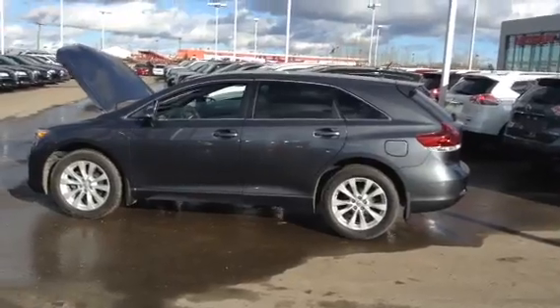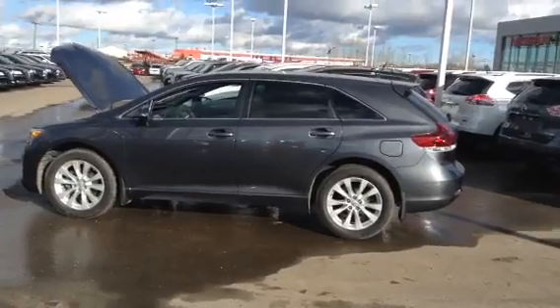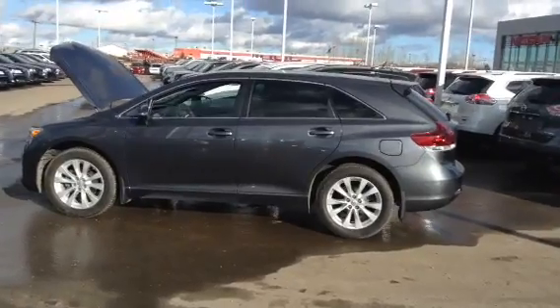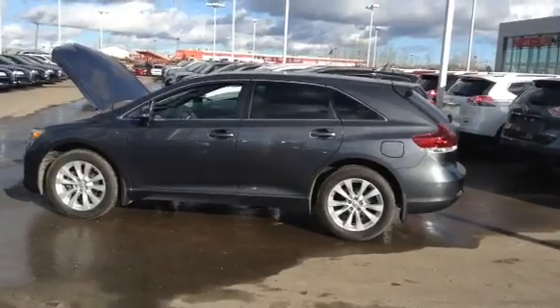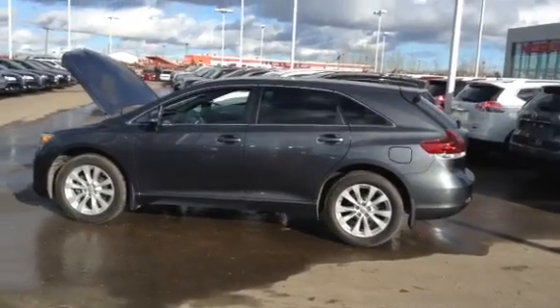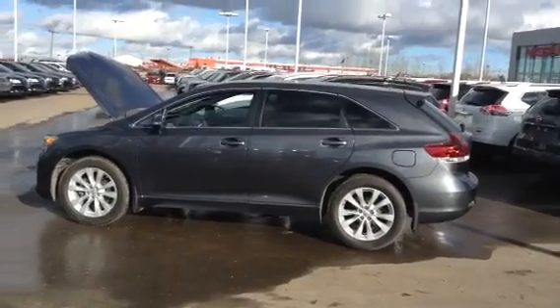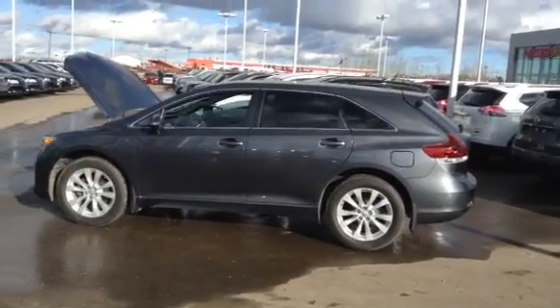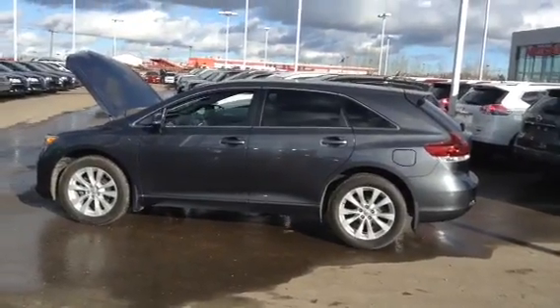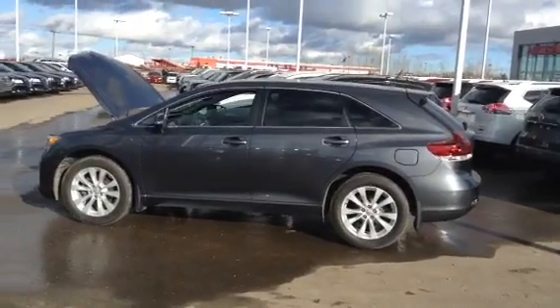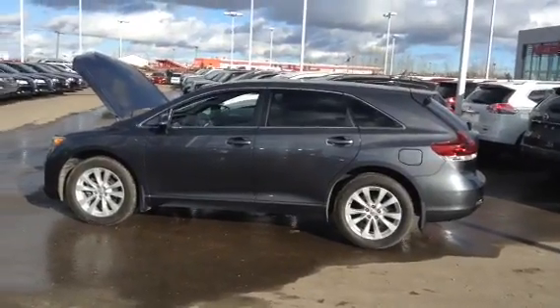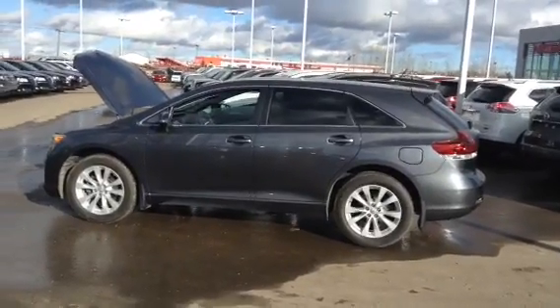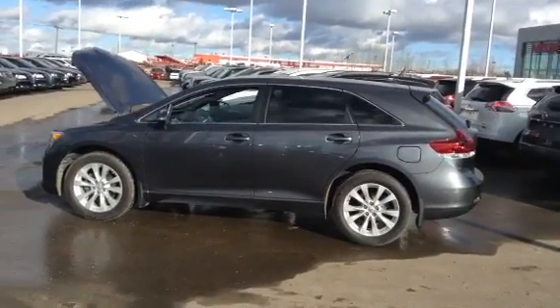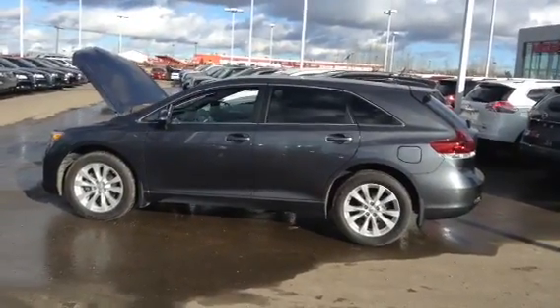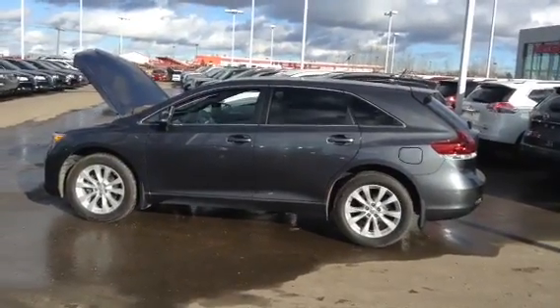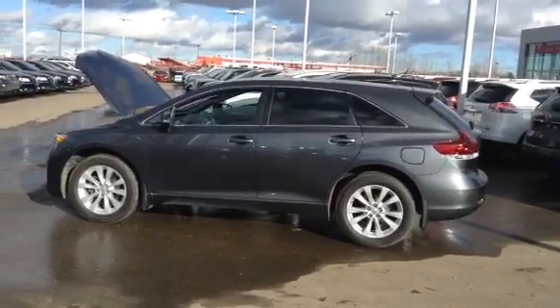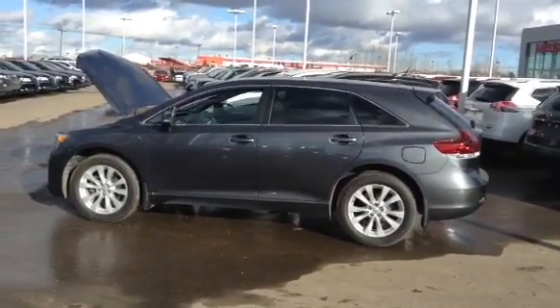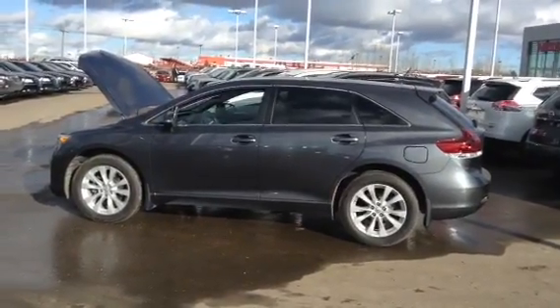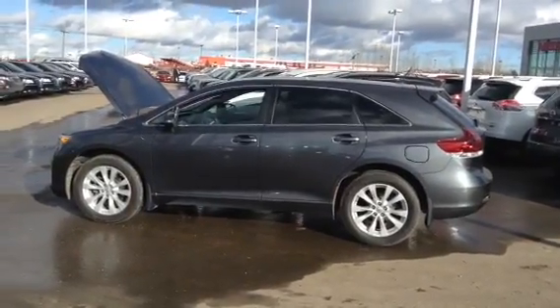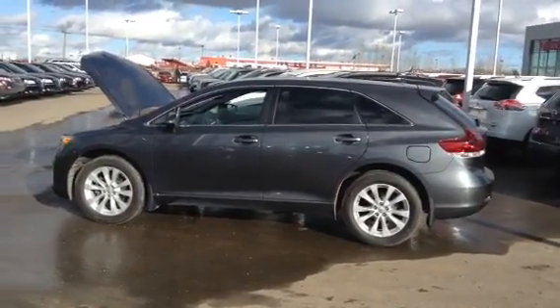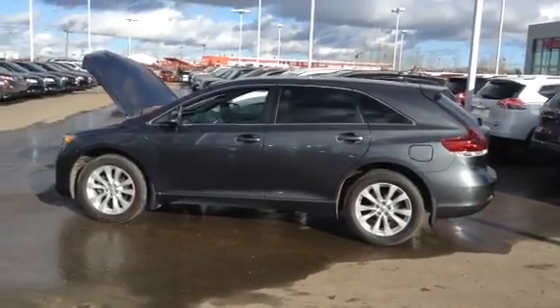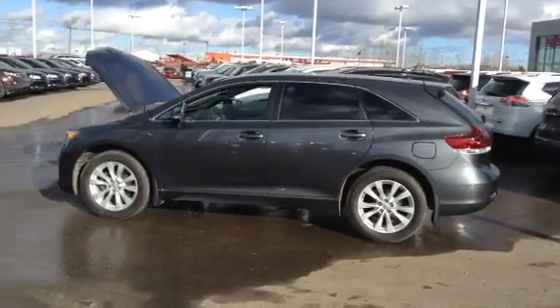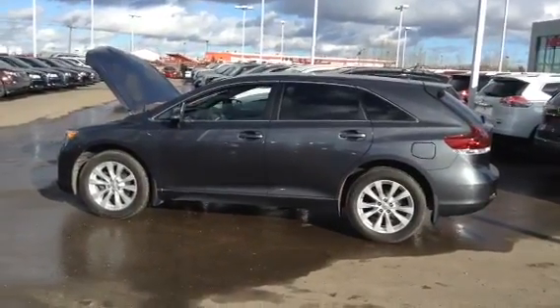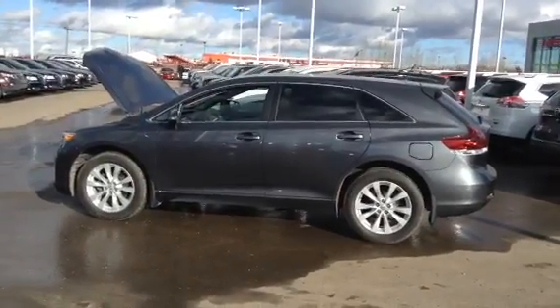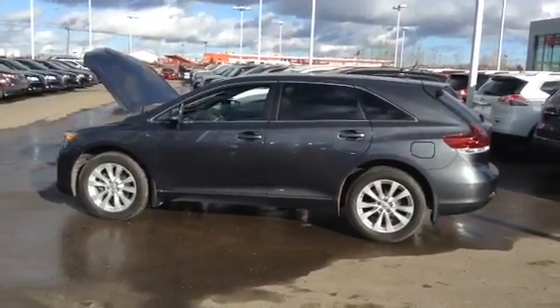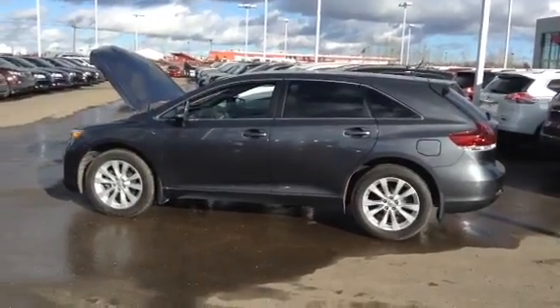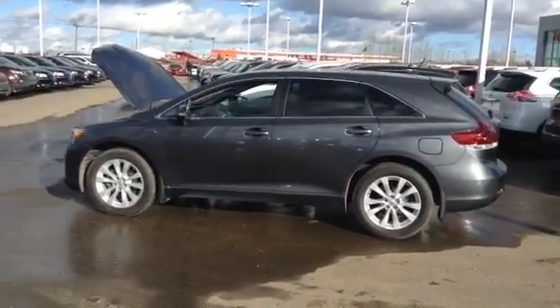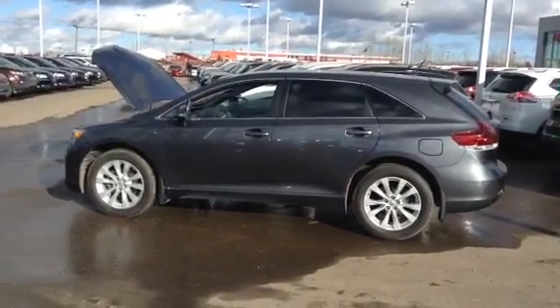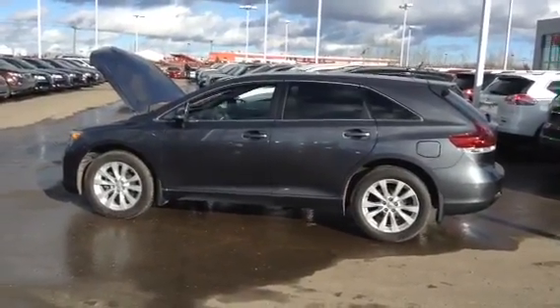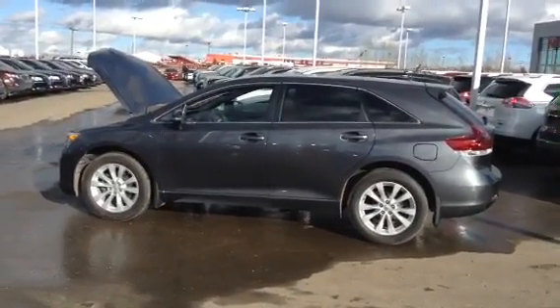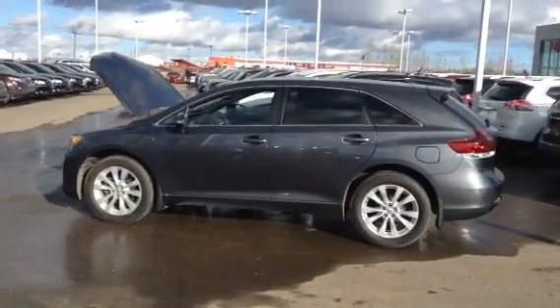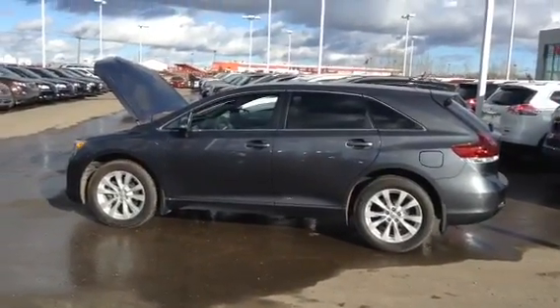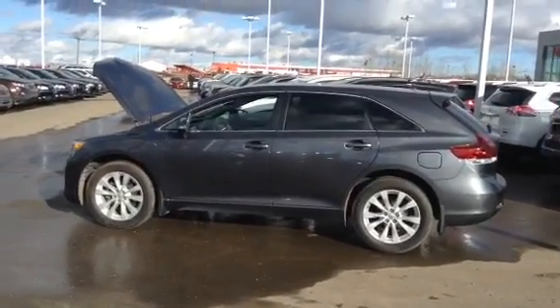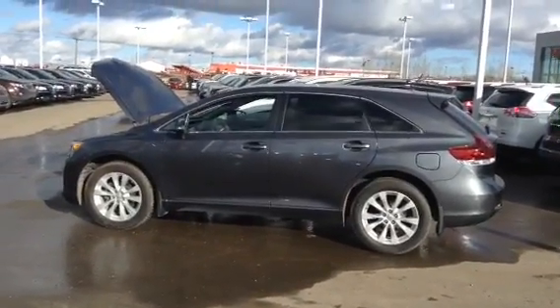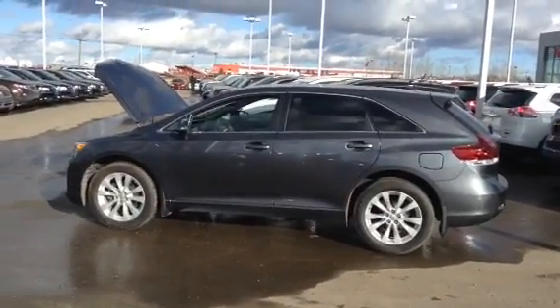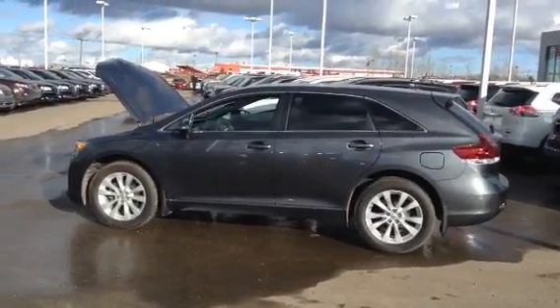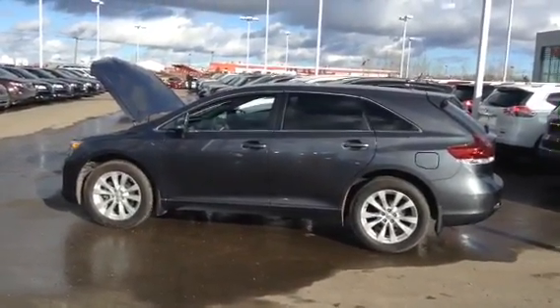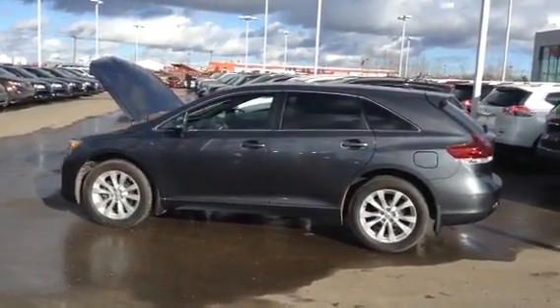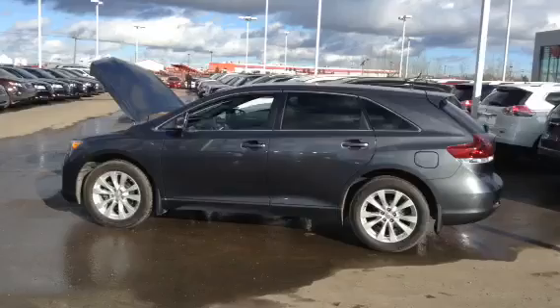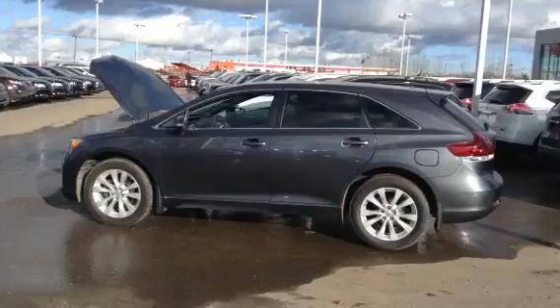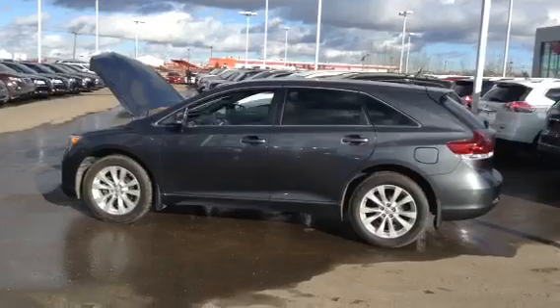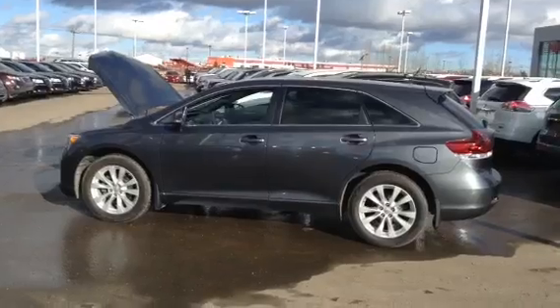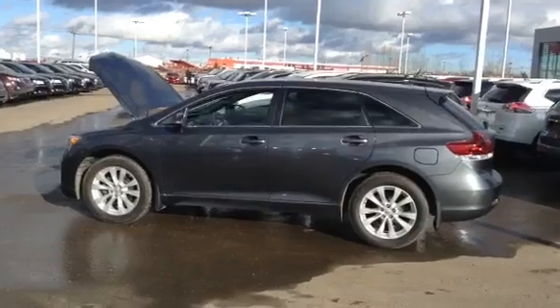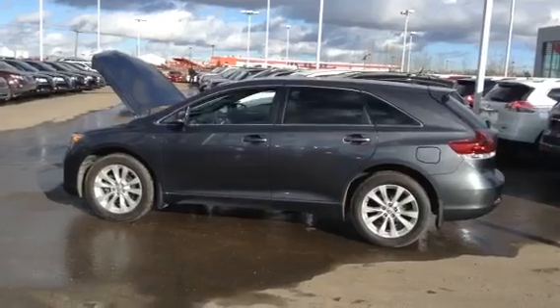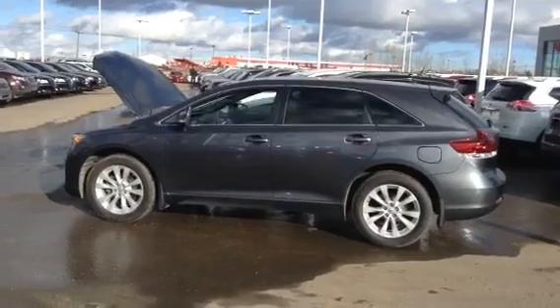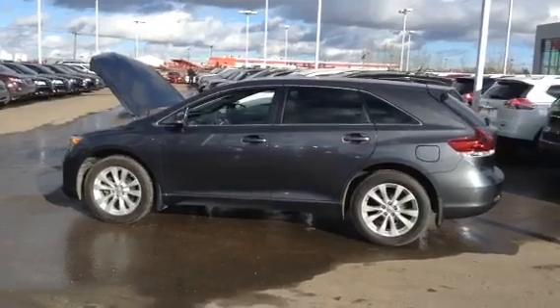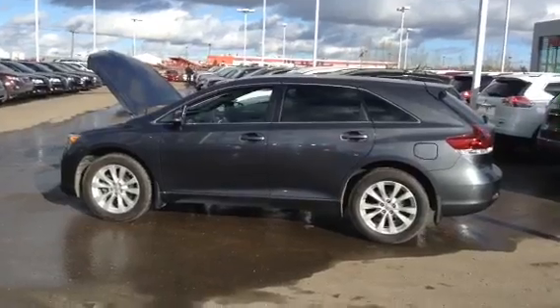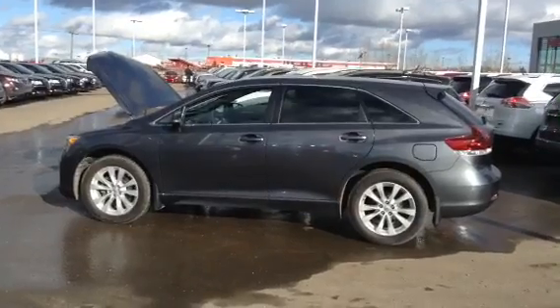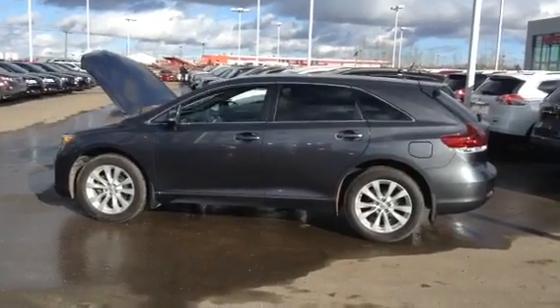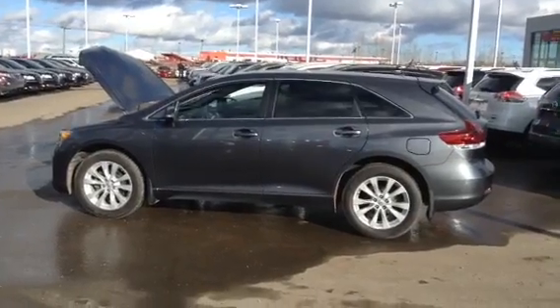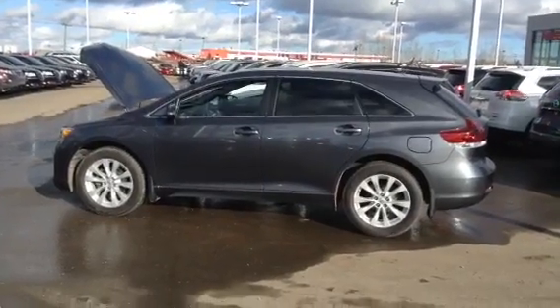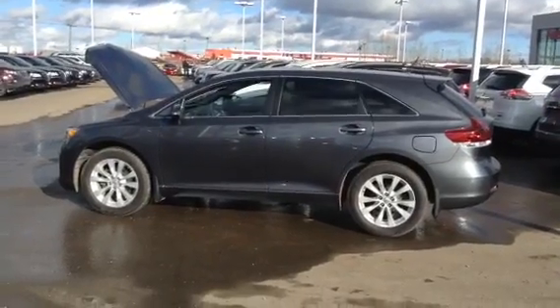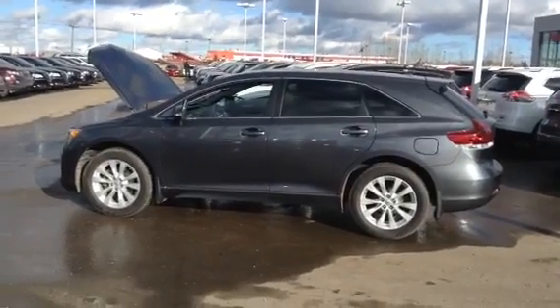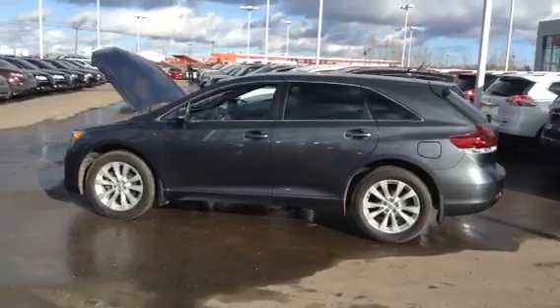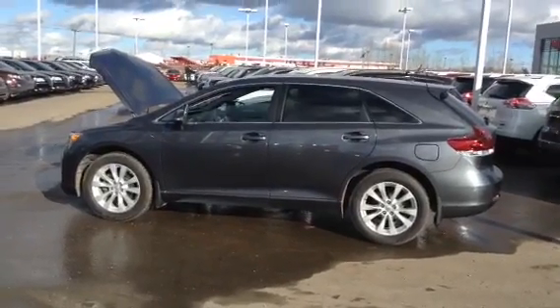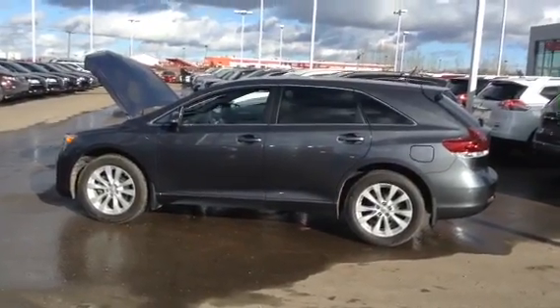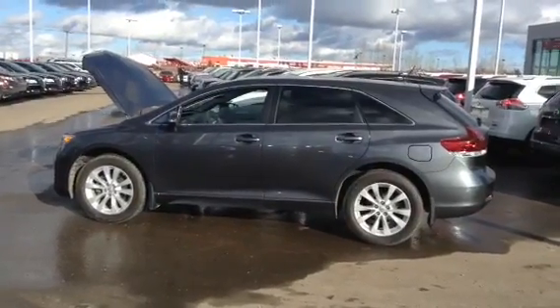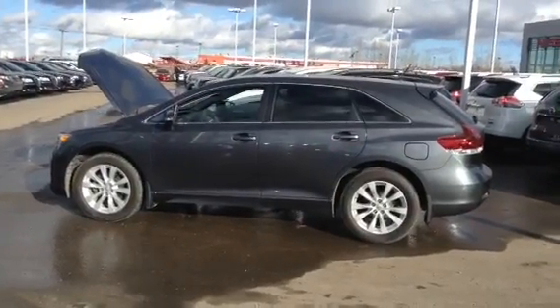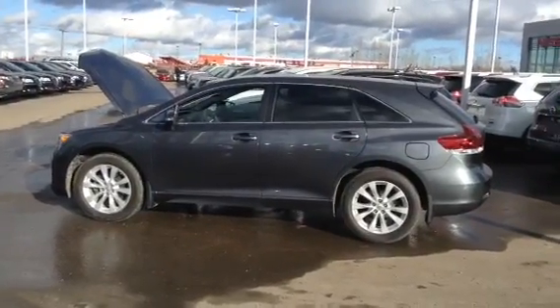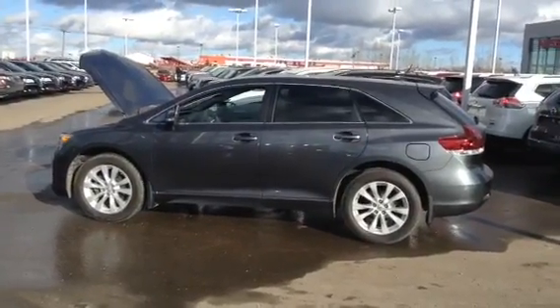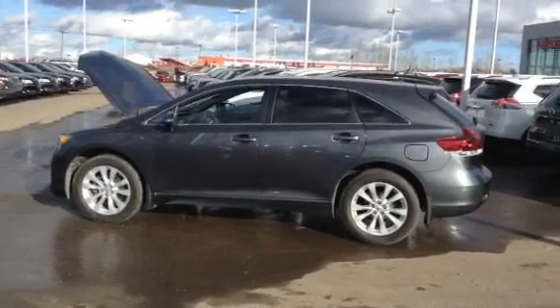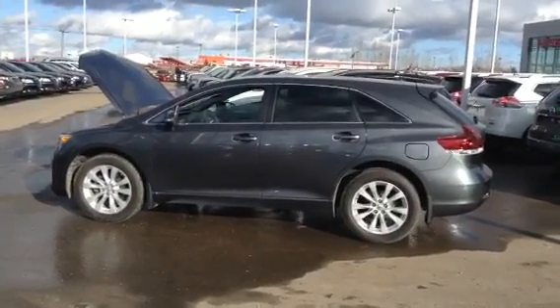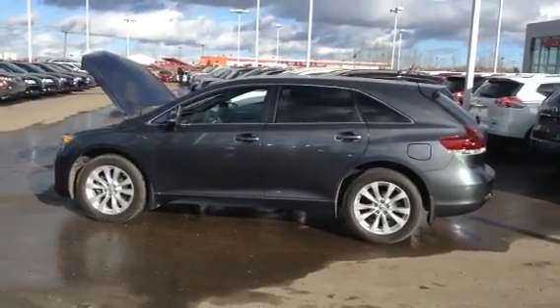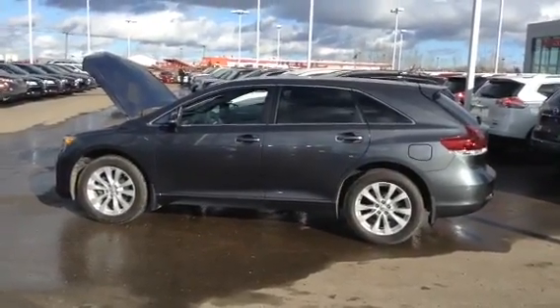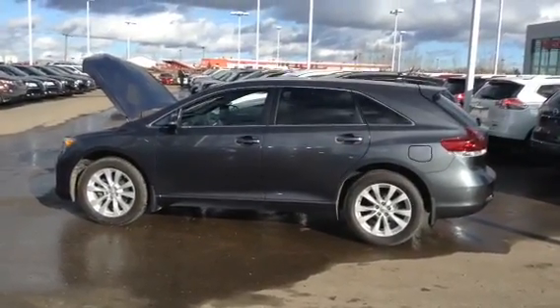Hi, it's Dwayne Sax from LA Nissan. How you doing? Thanks for your inquiry to us, reference our 2013 Venza.